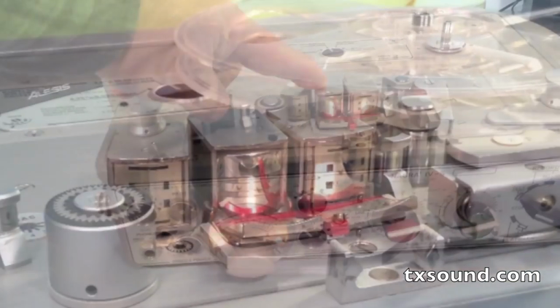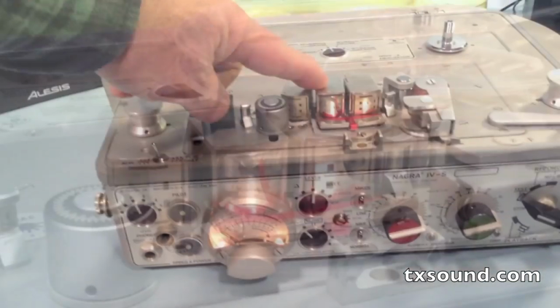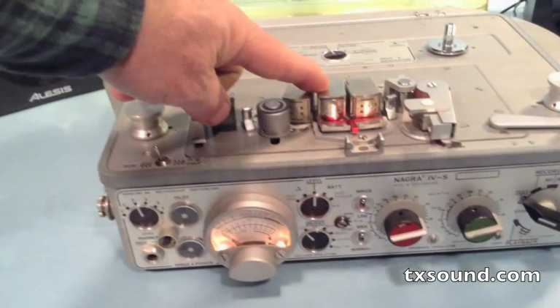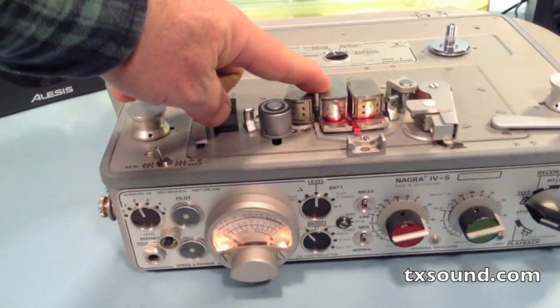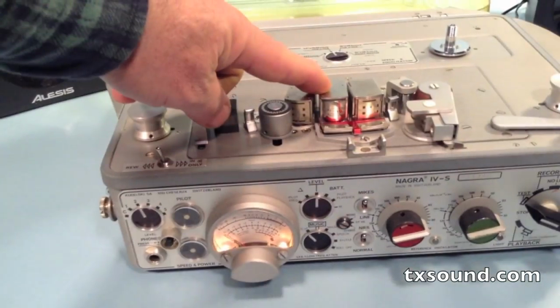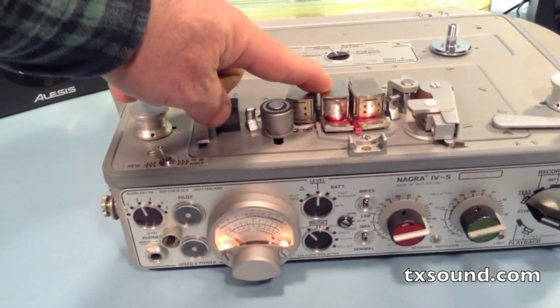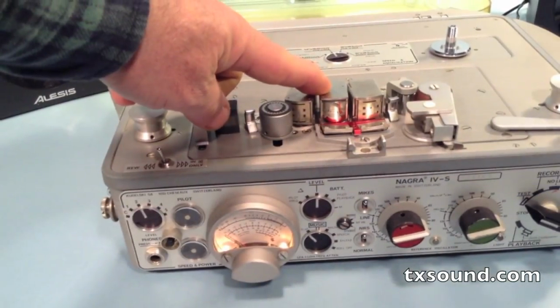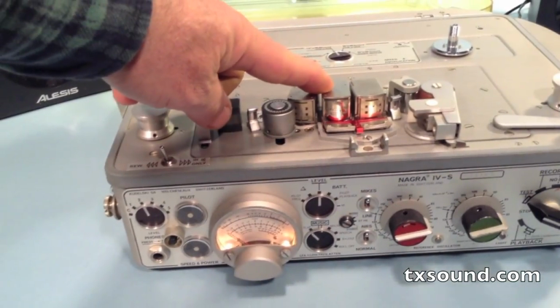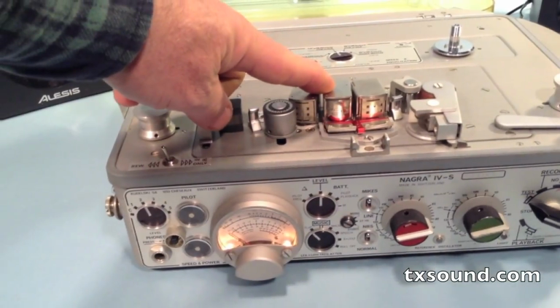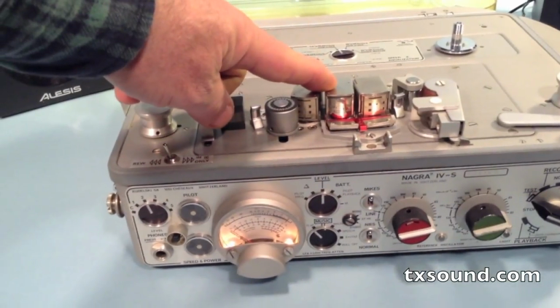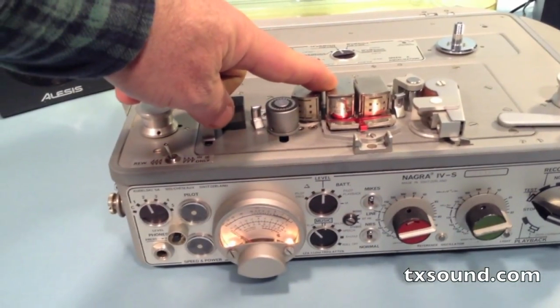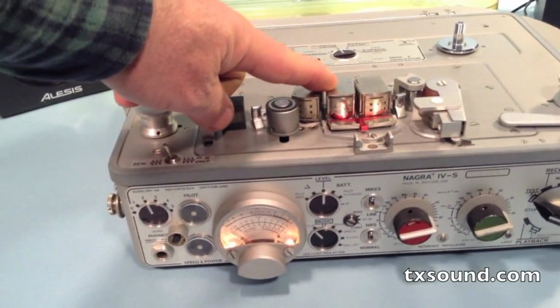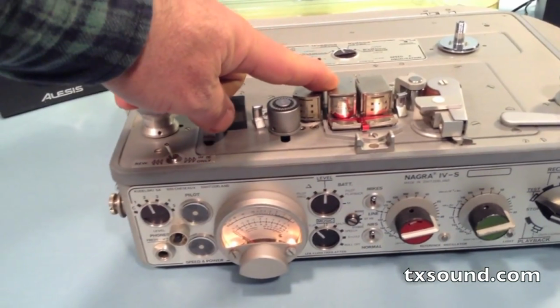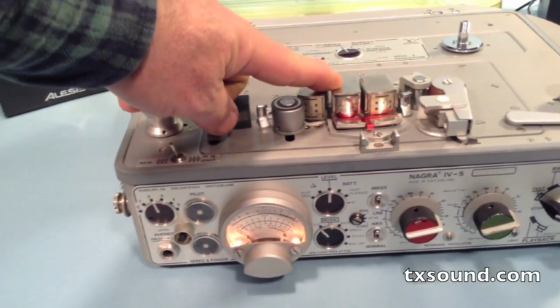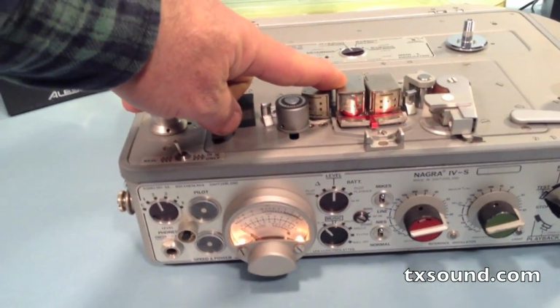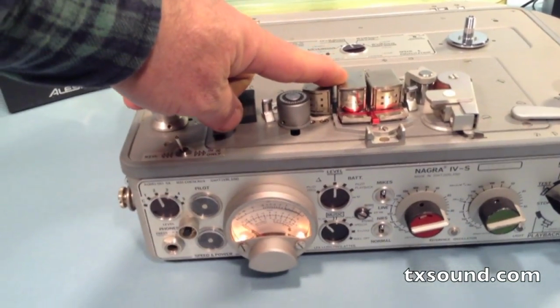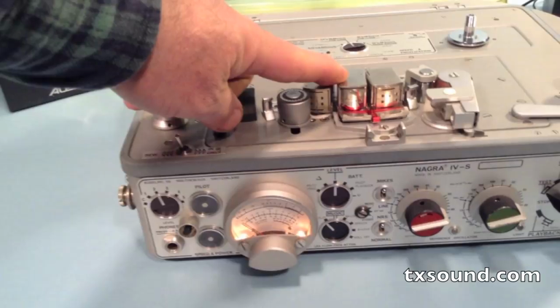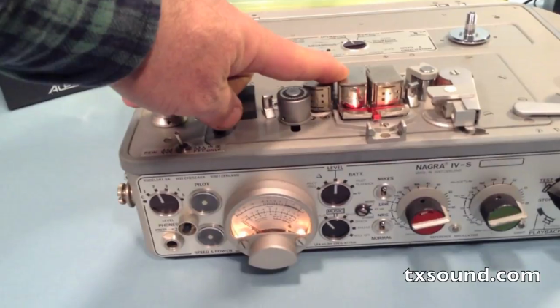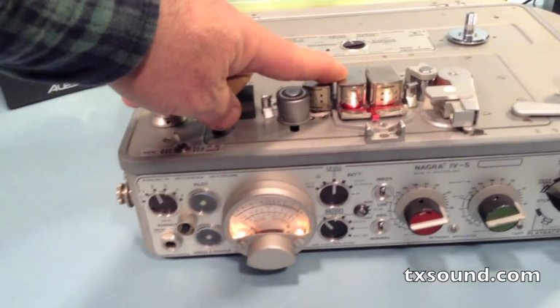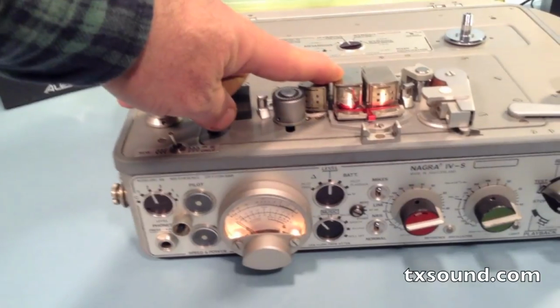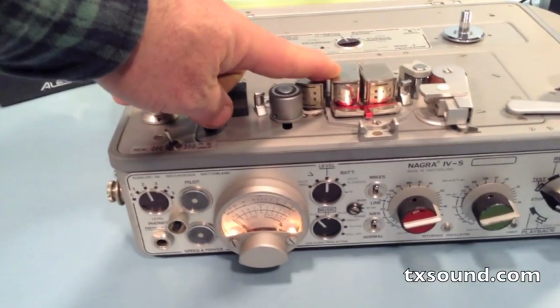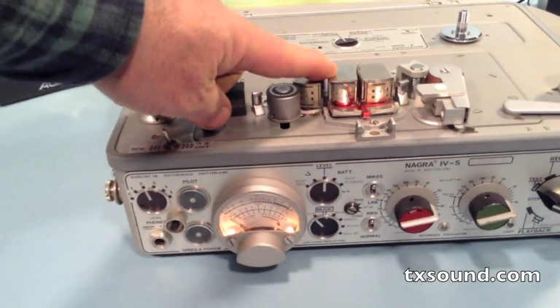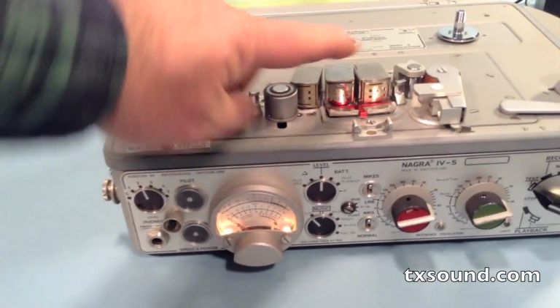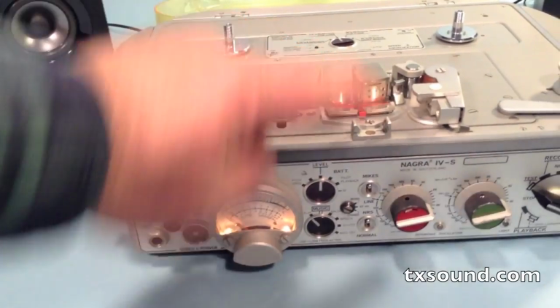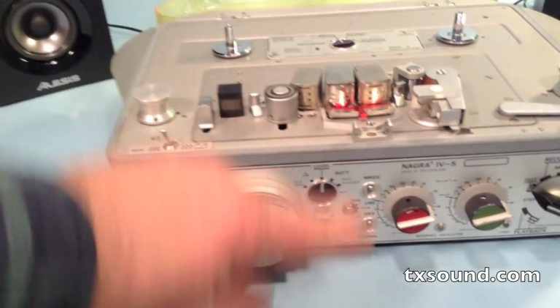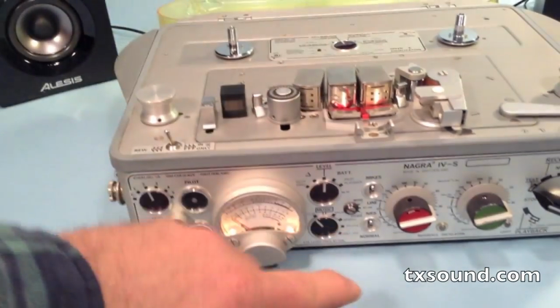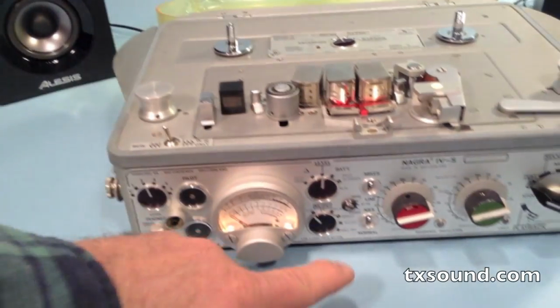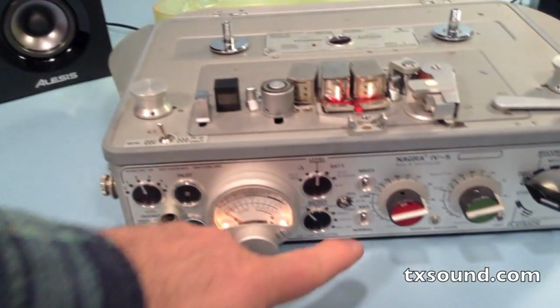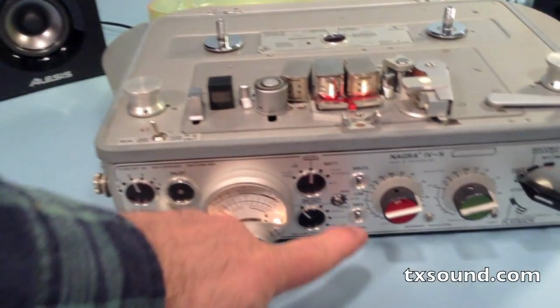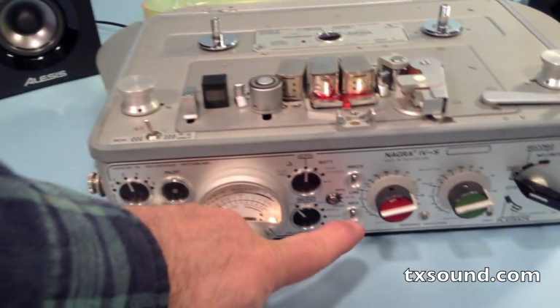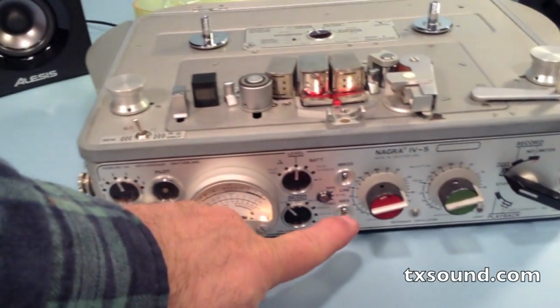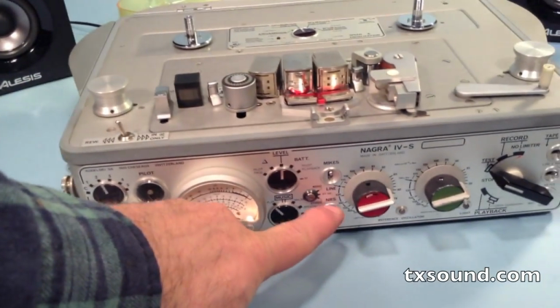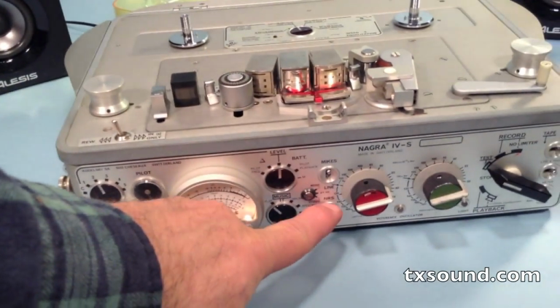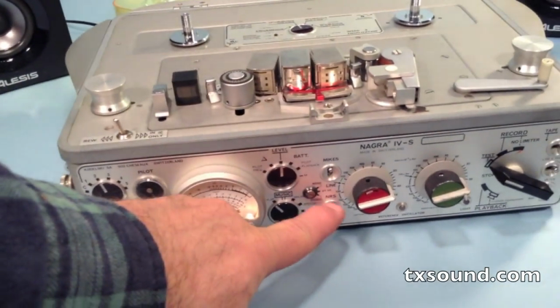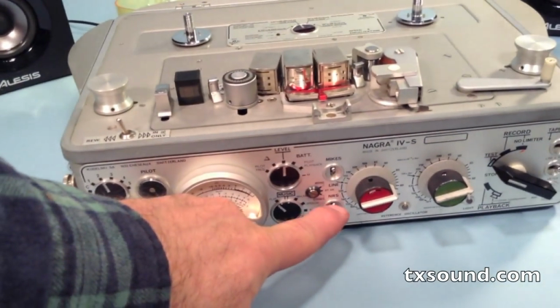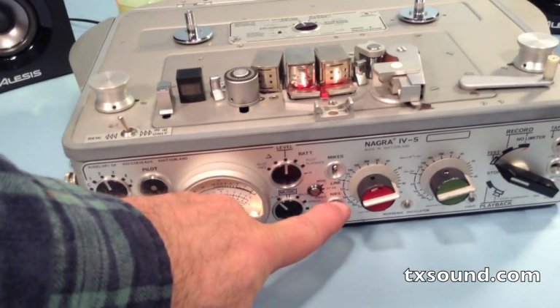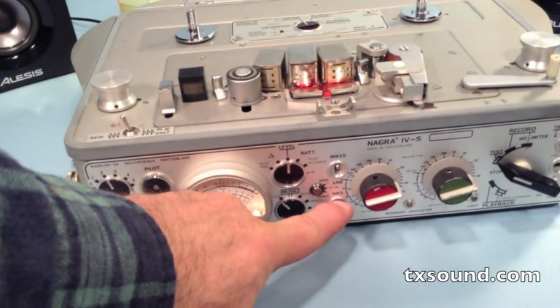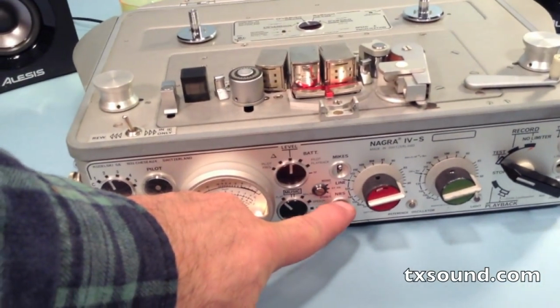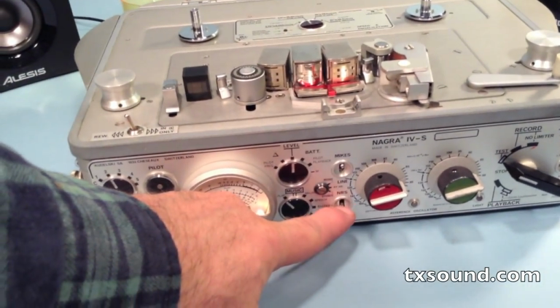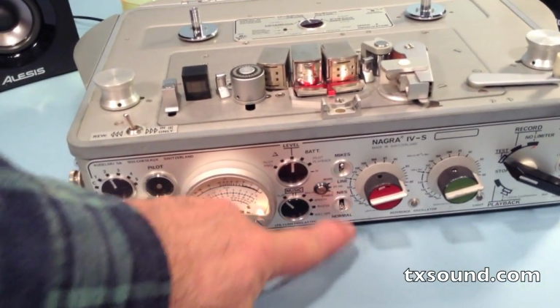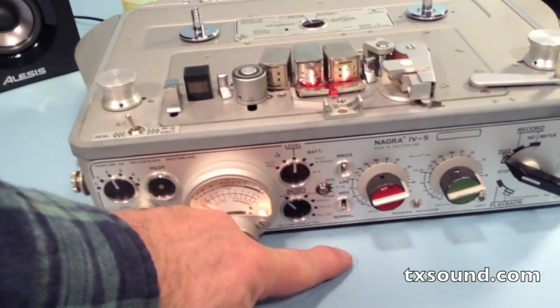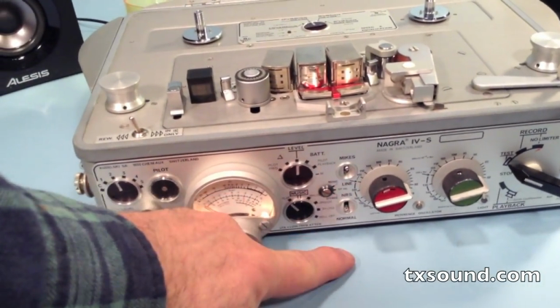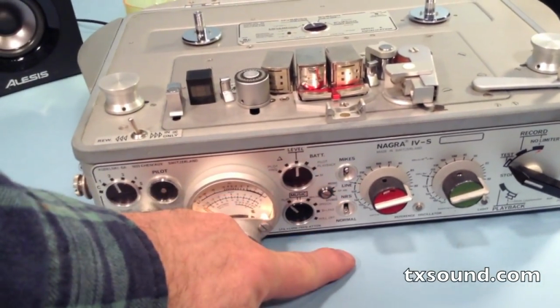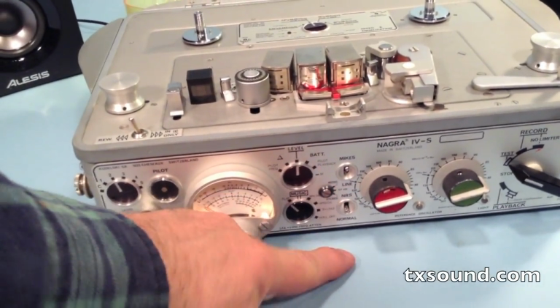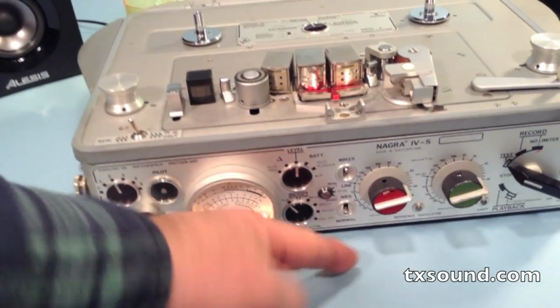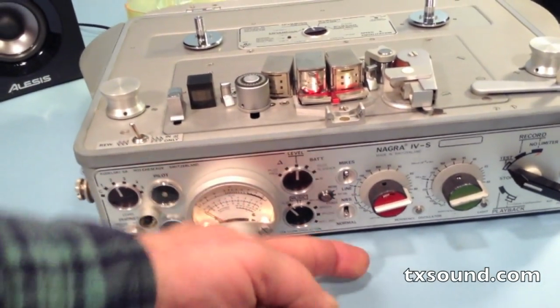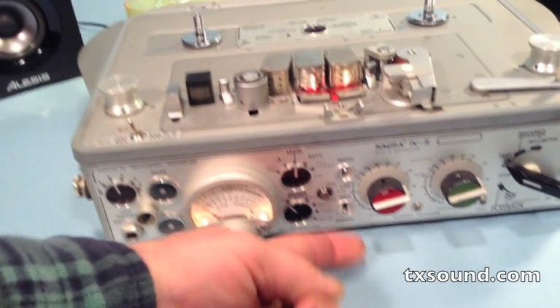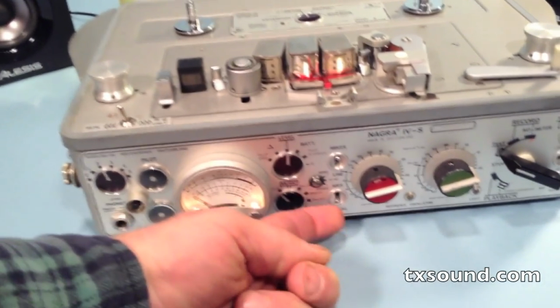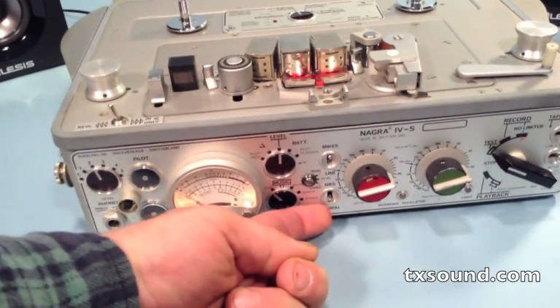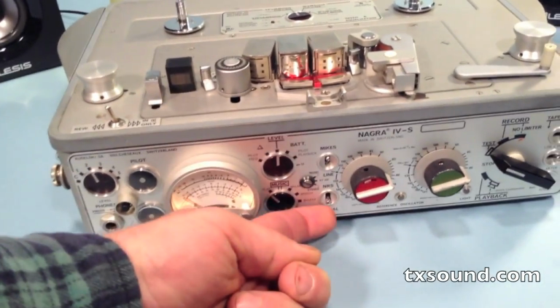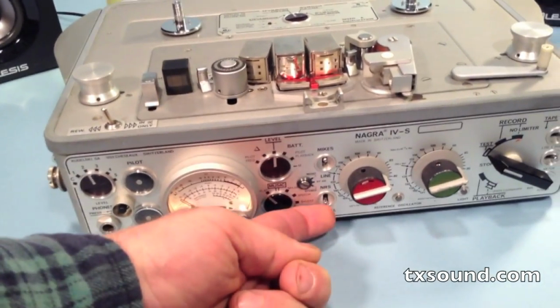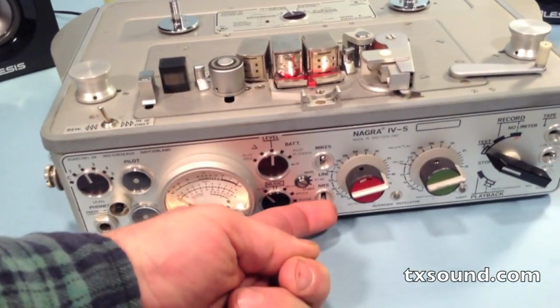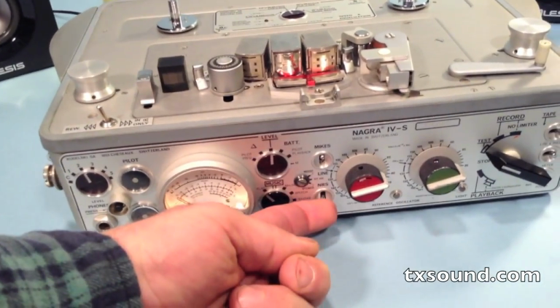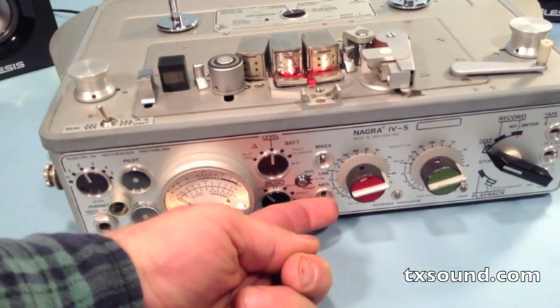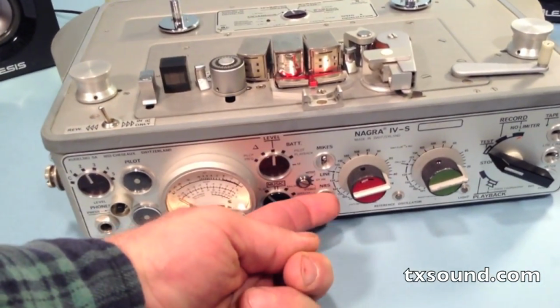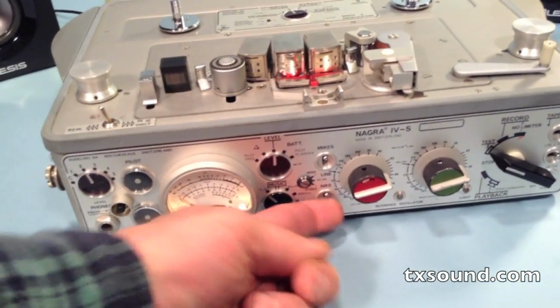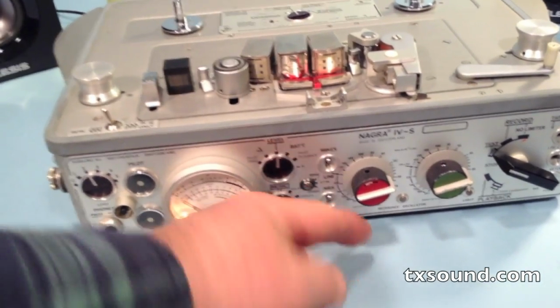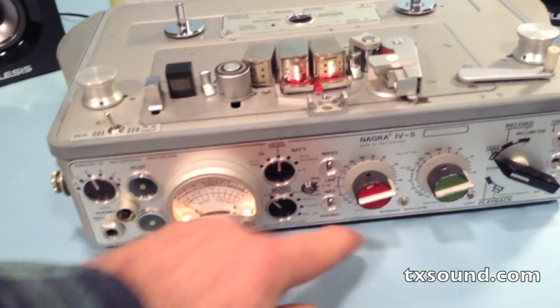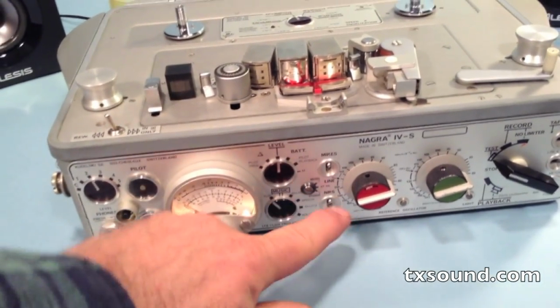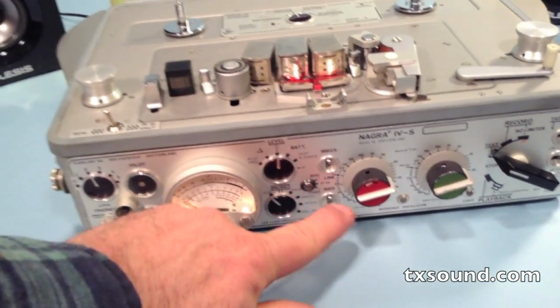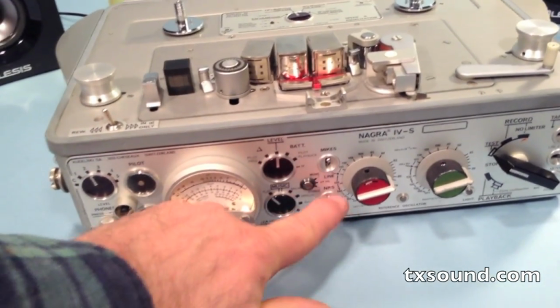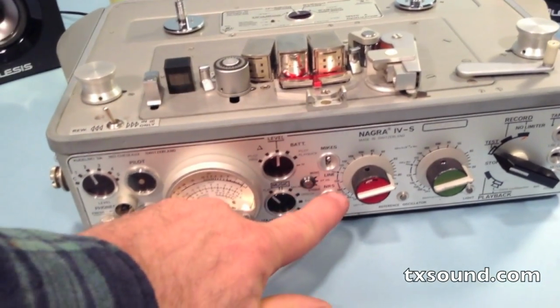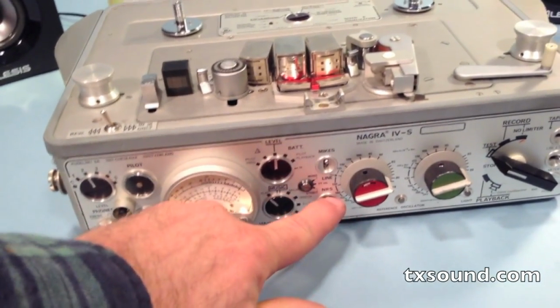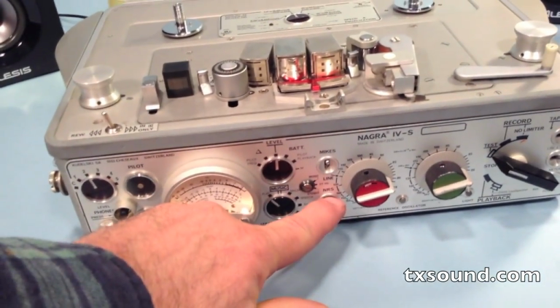This Nagra is outfitted with a quarter track head and can revert to the half track head using the NRS switch.